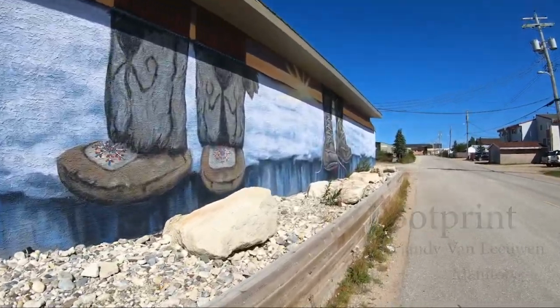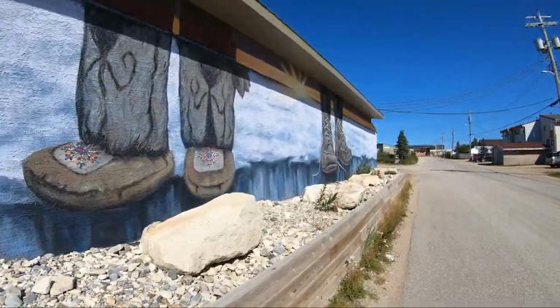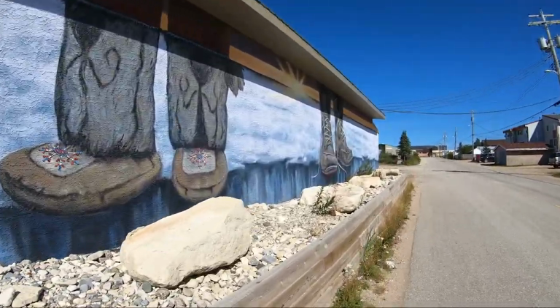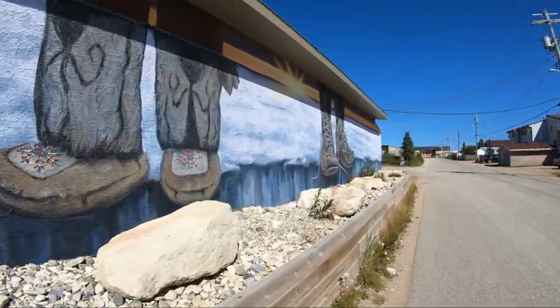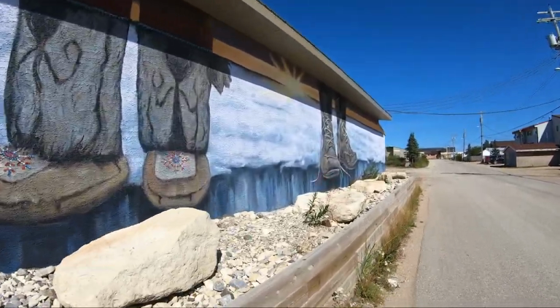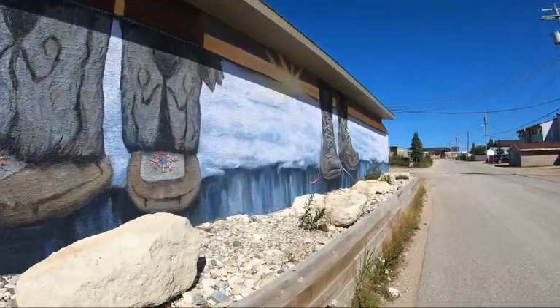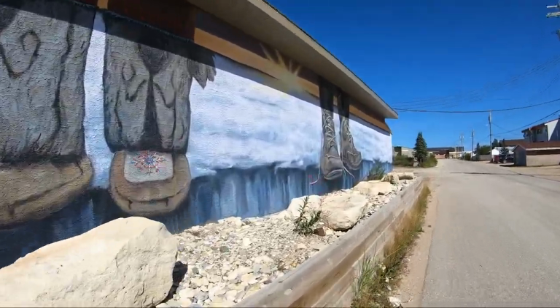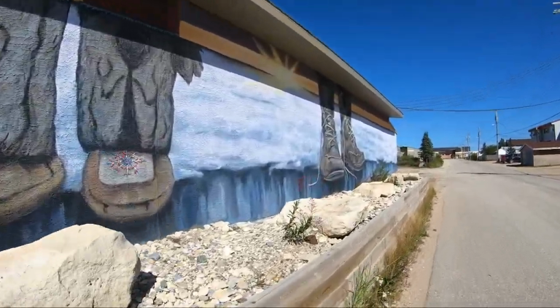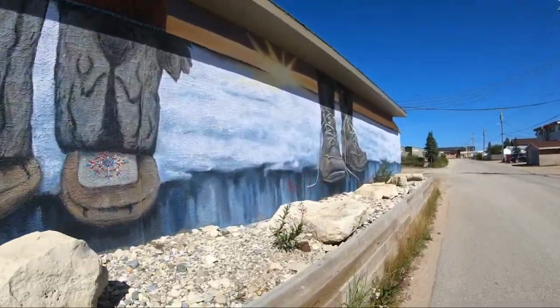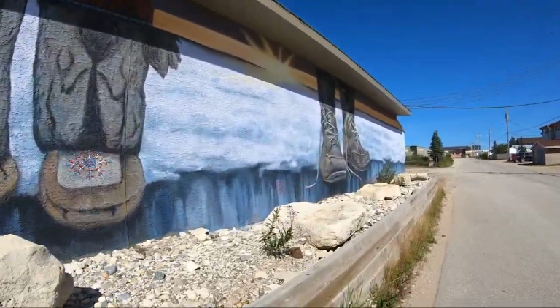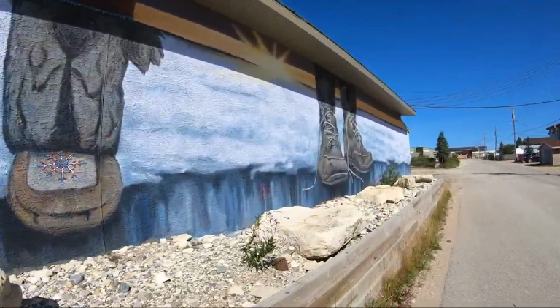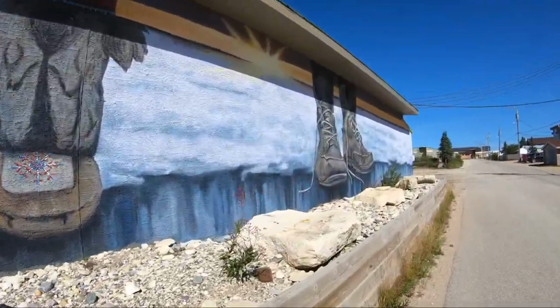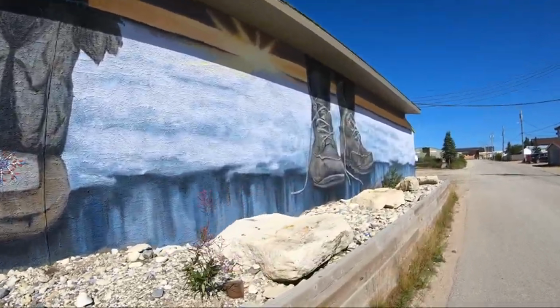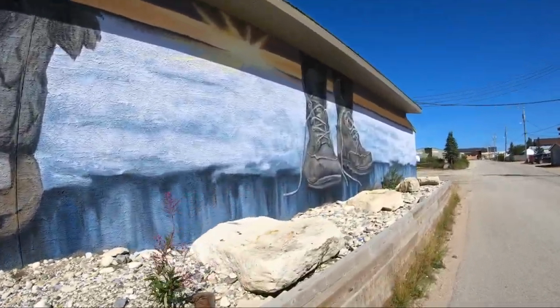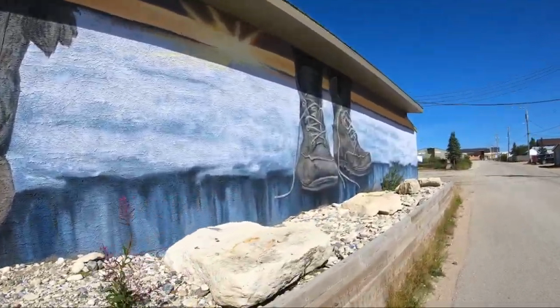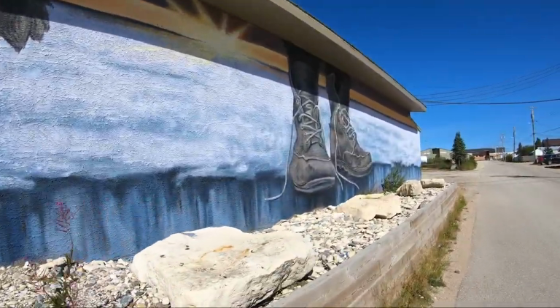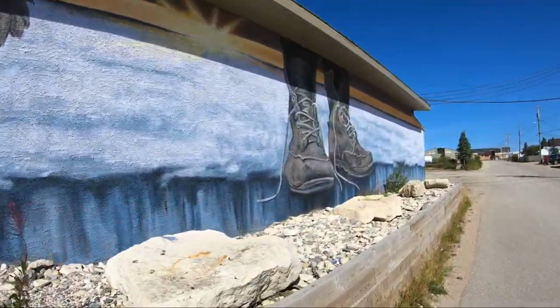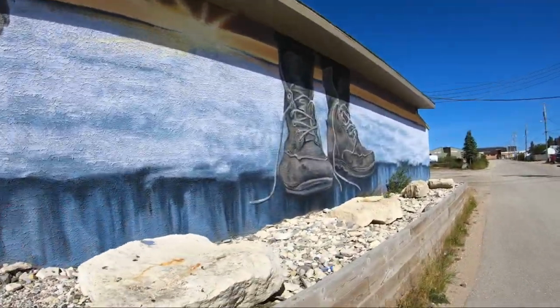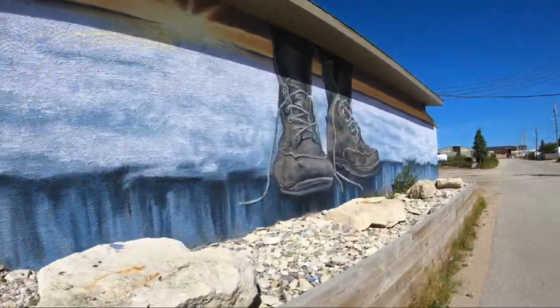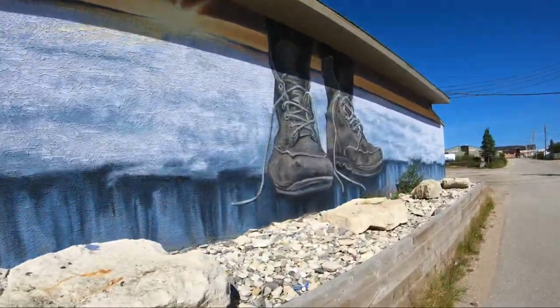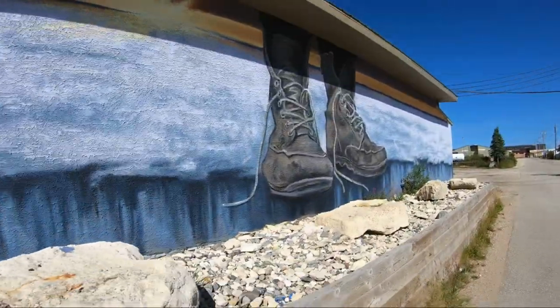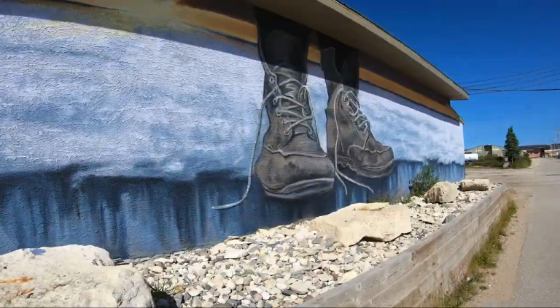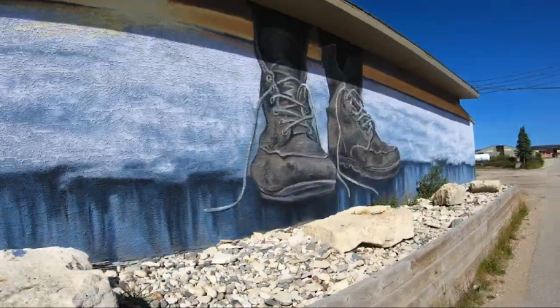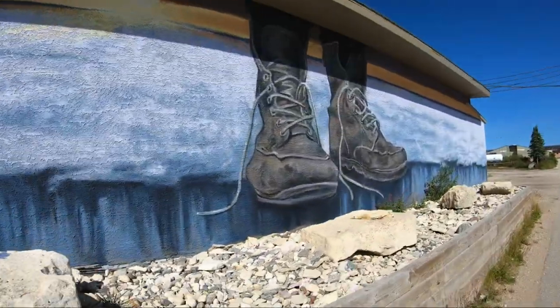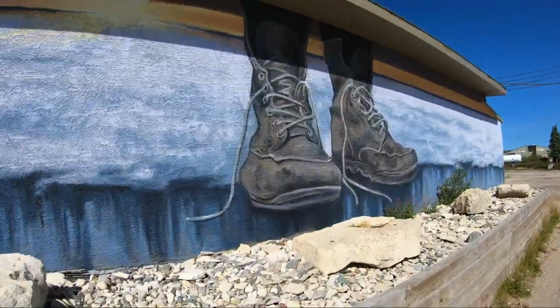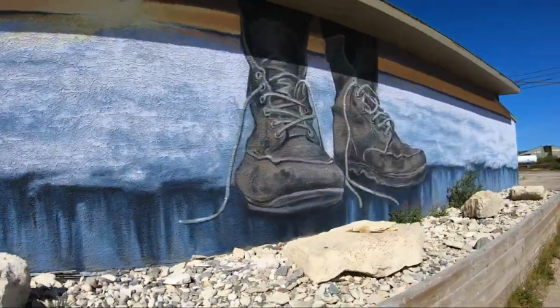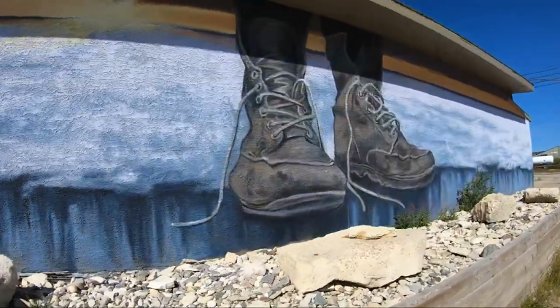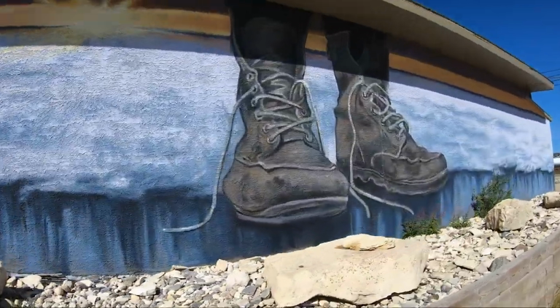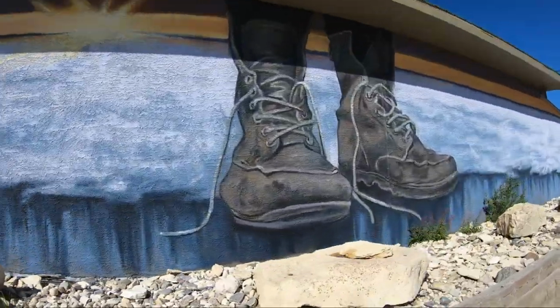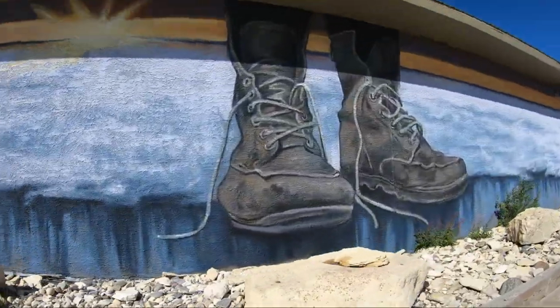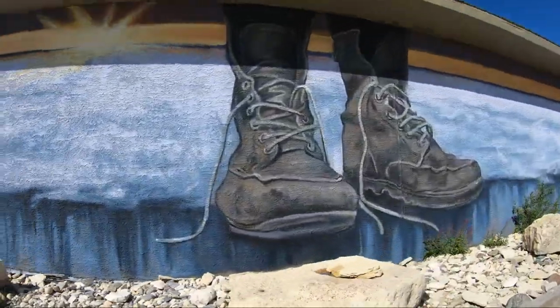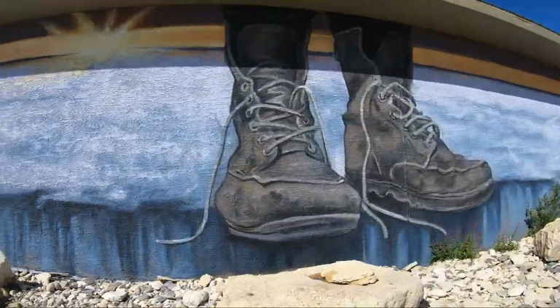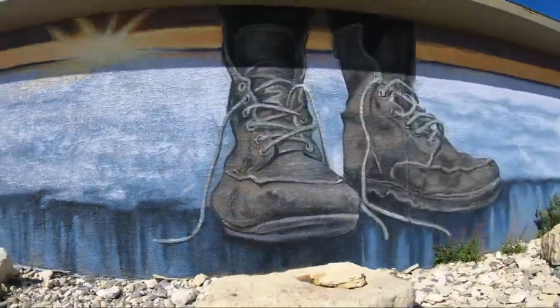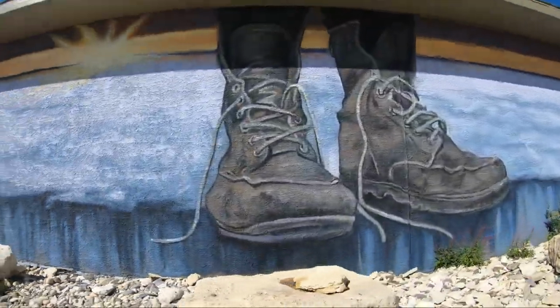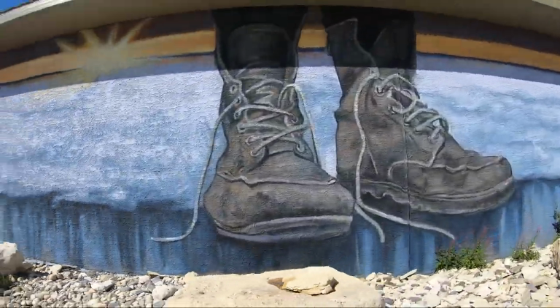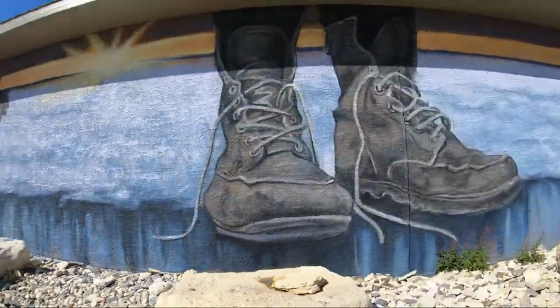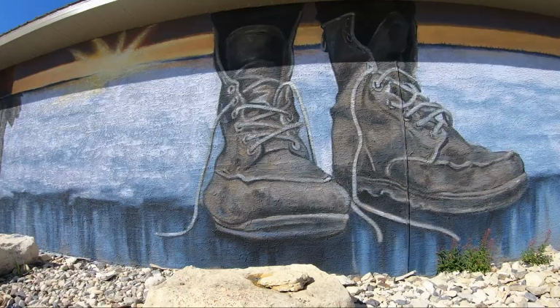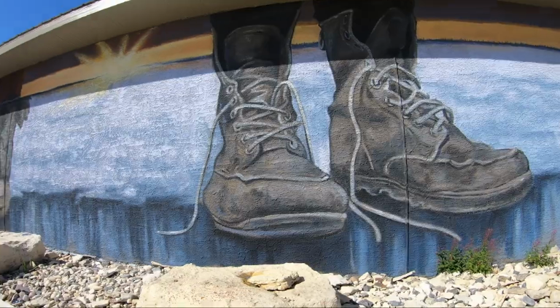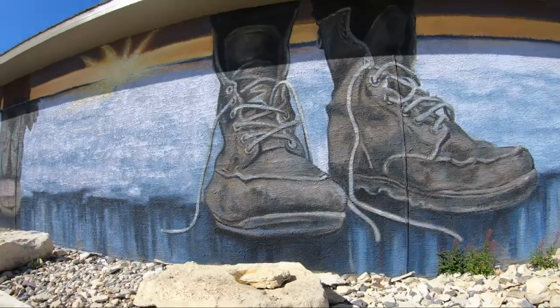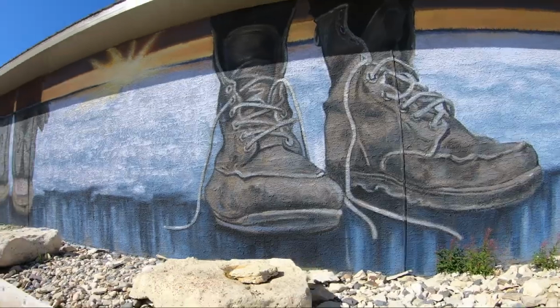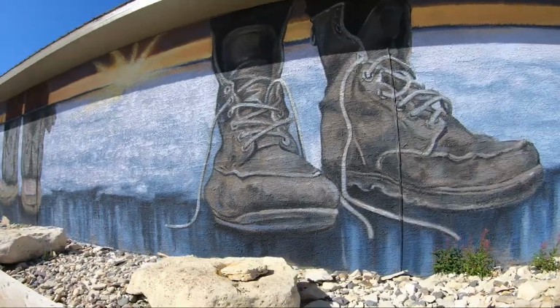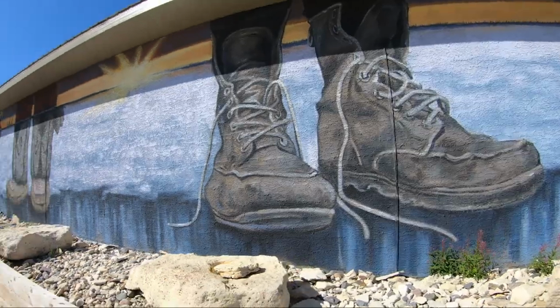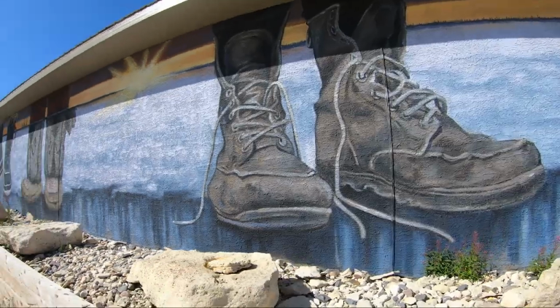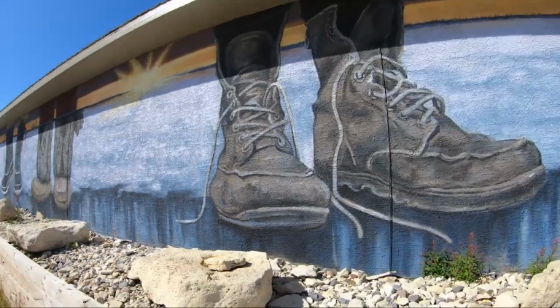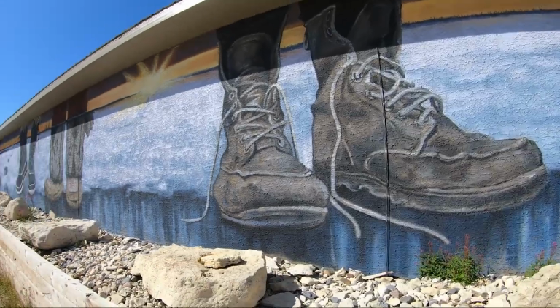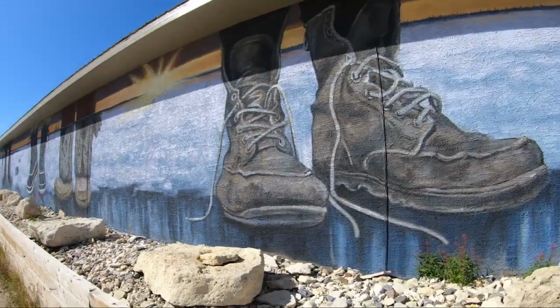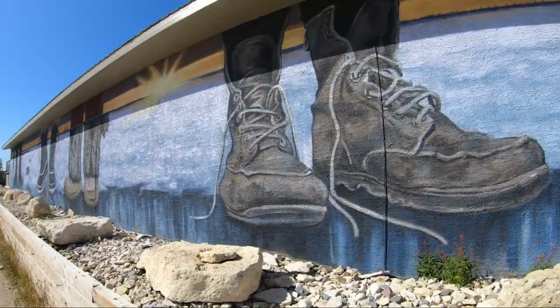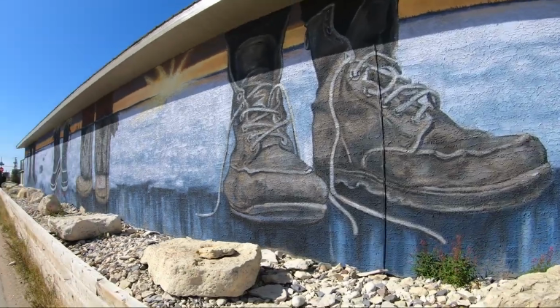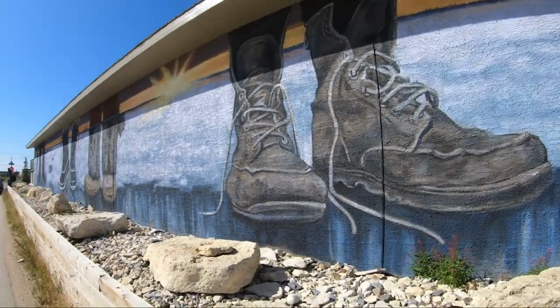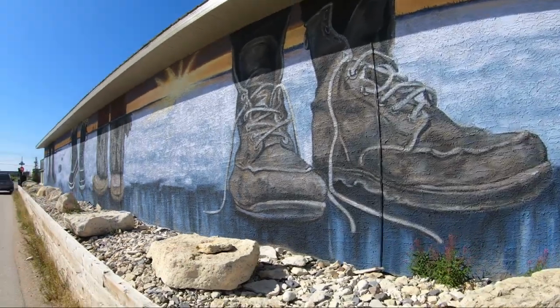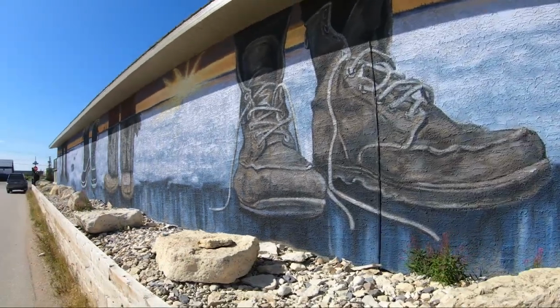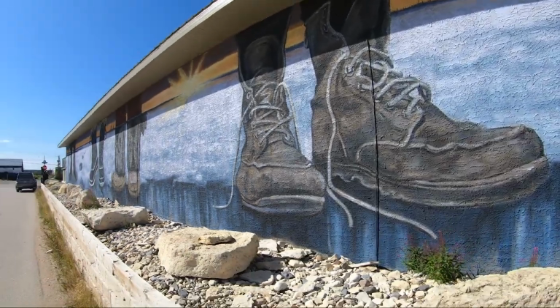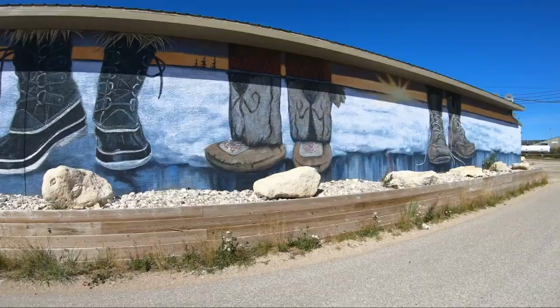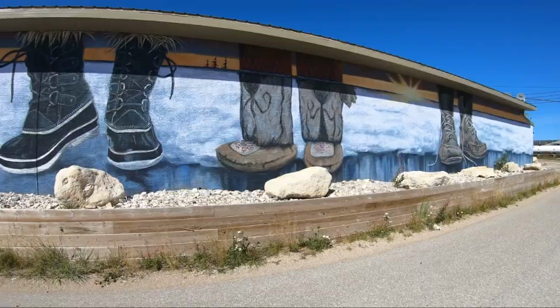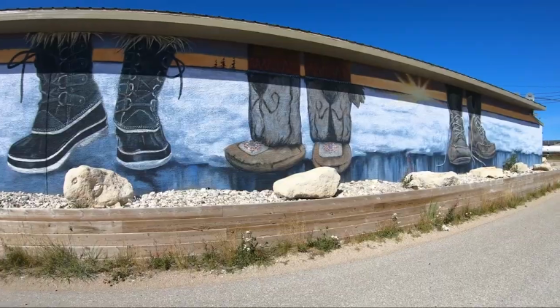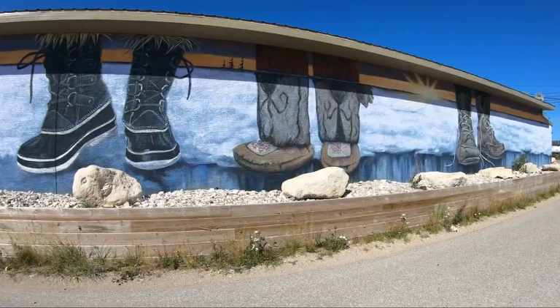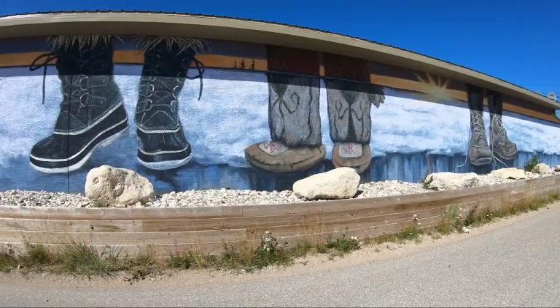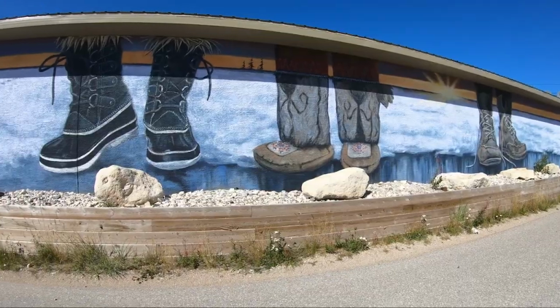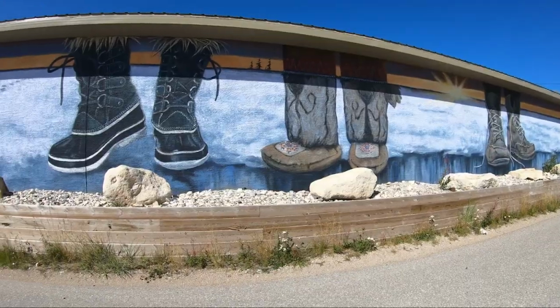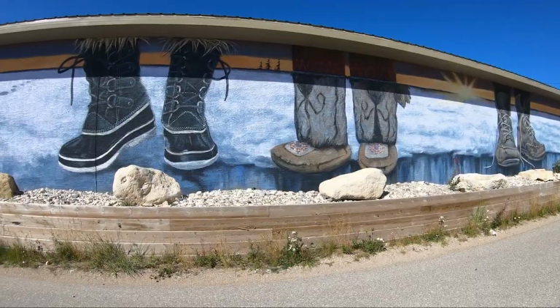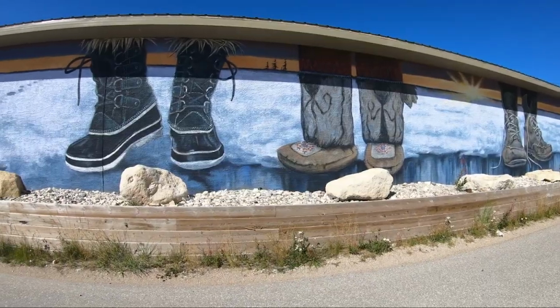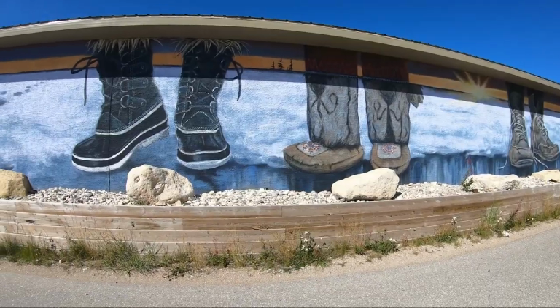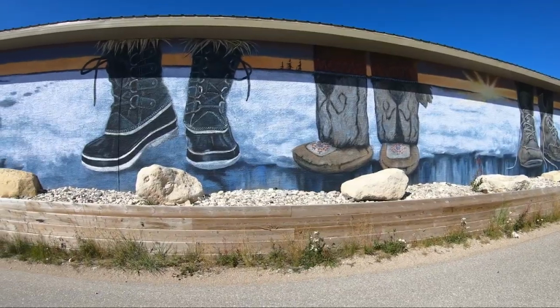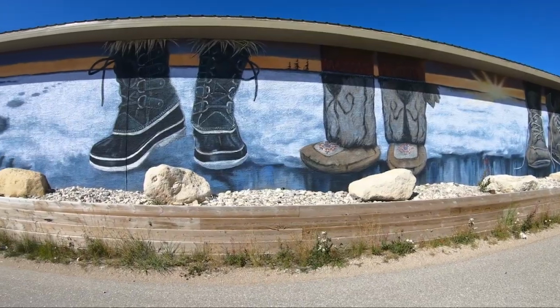Here the artist used local community members as reference to show how humans walk together, facing a great divide.